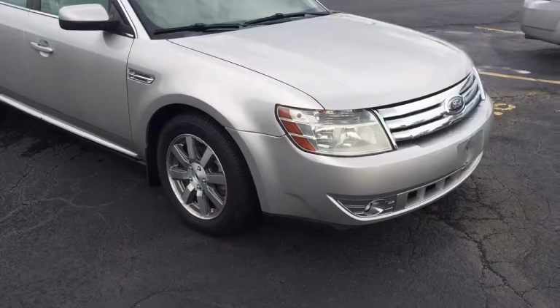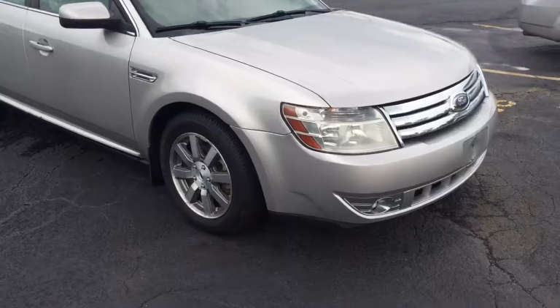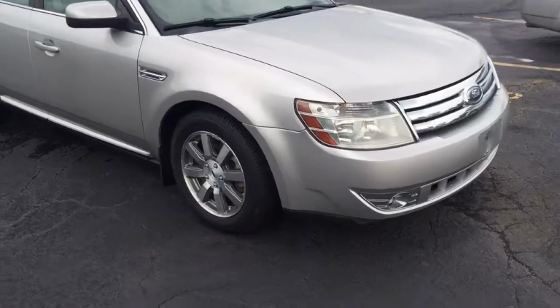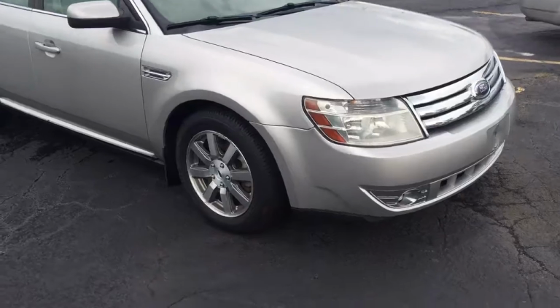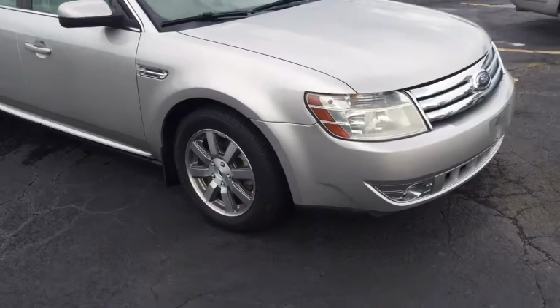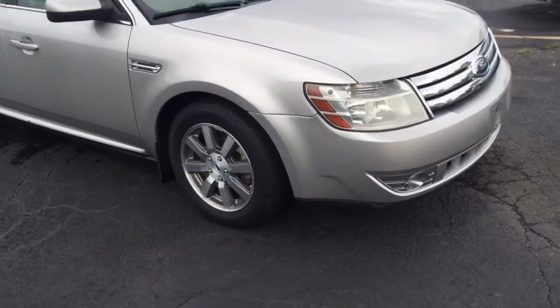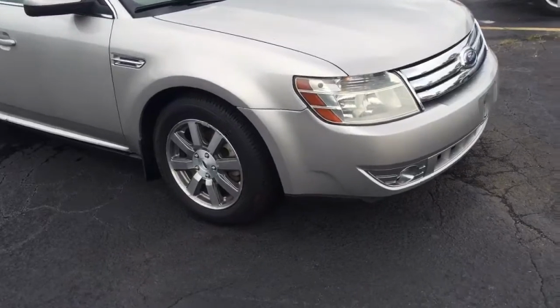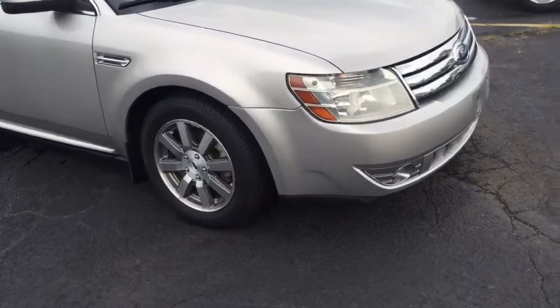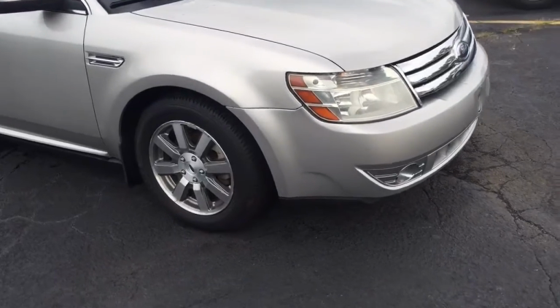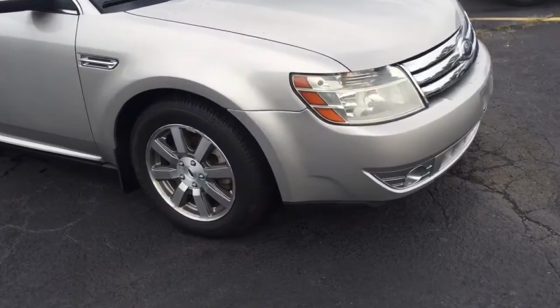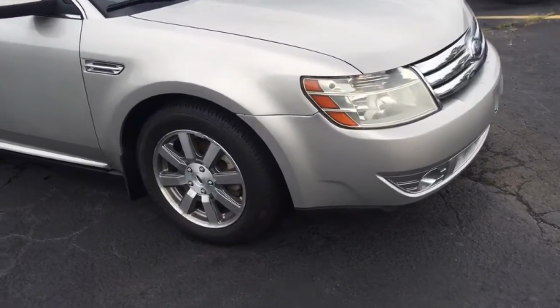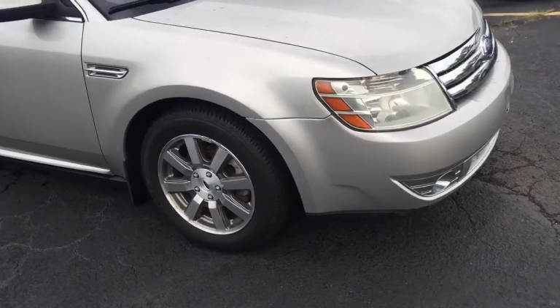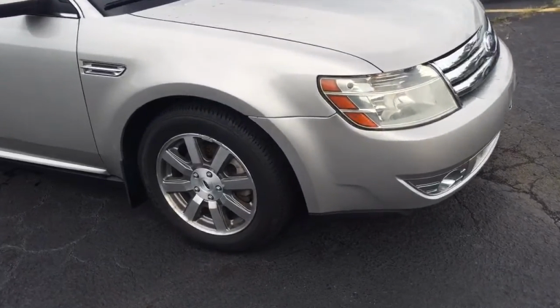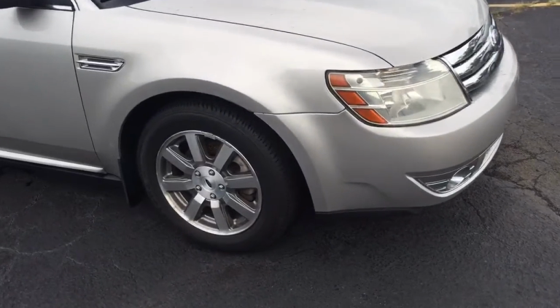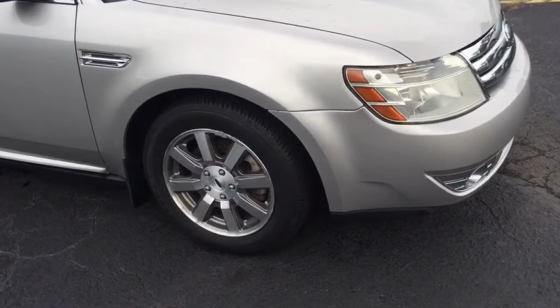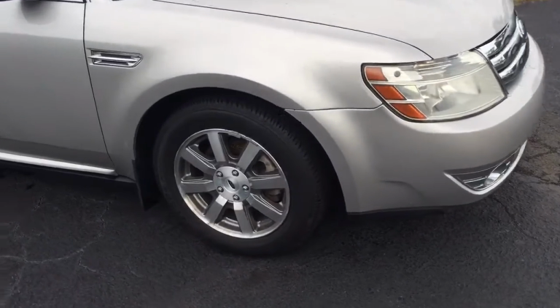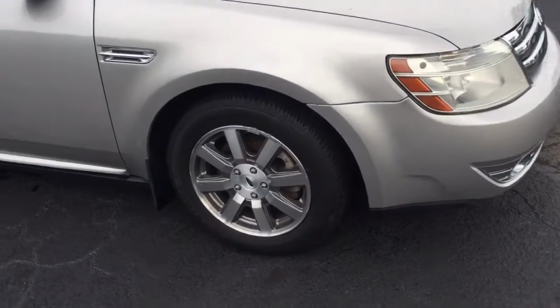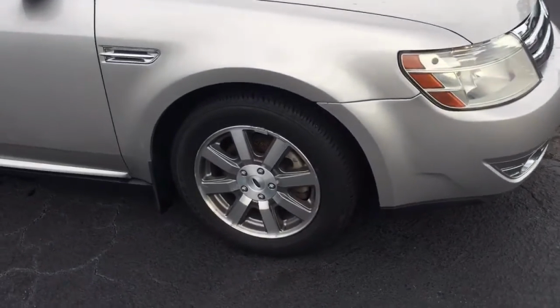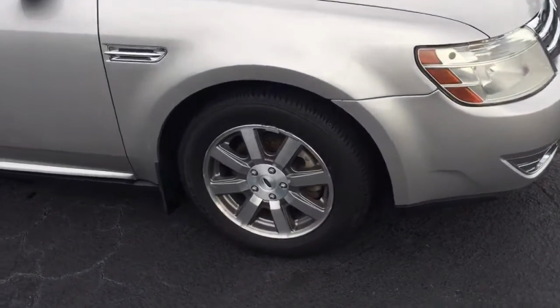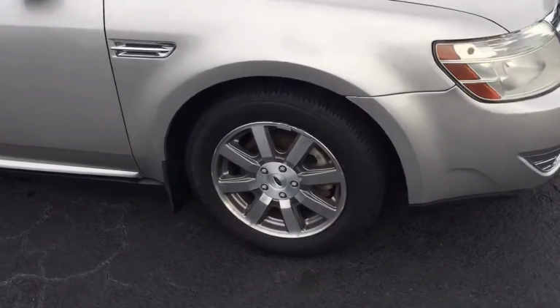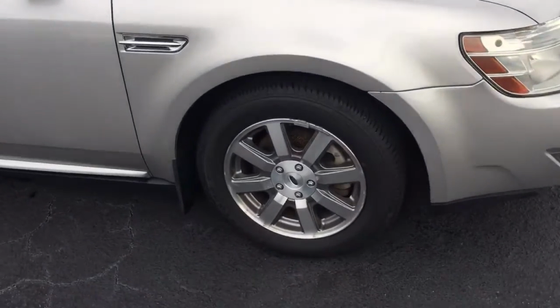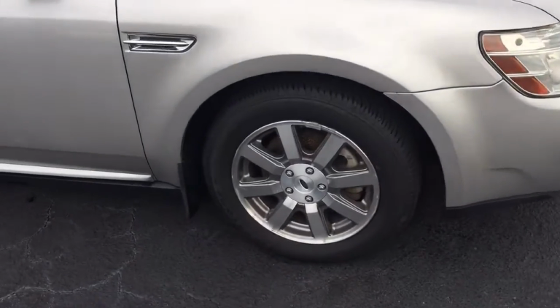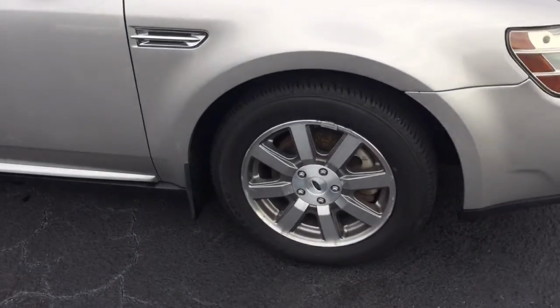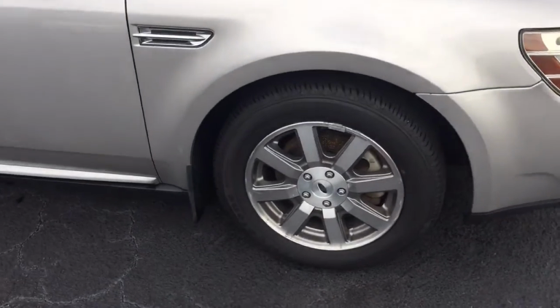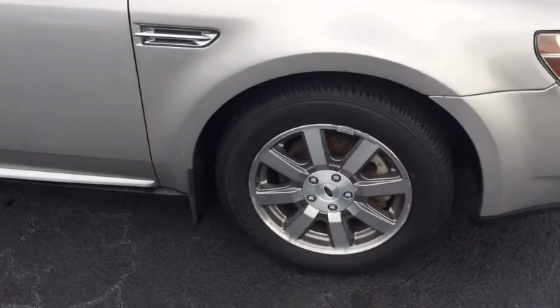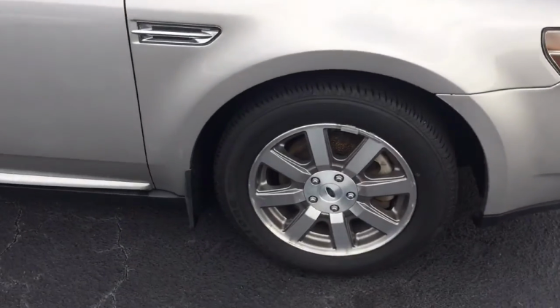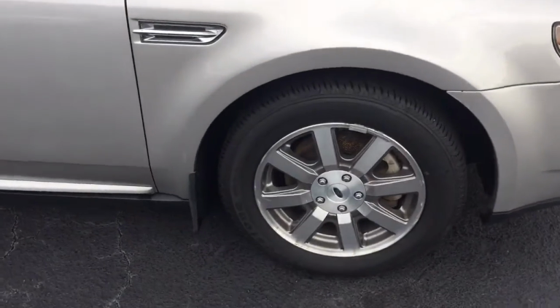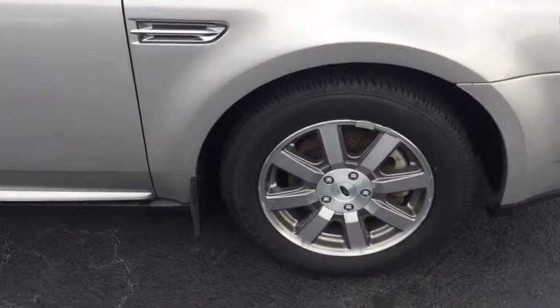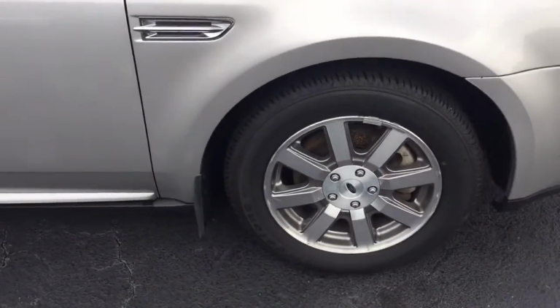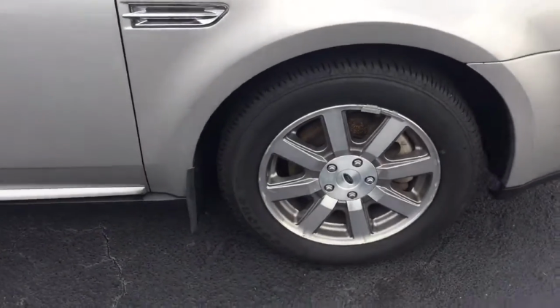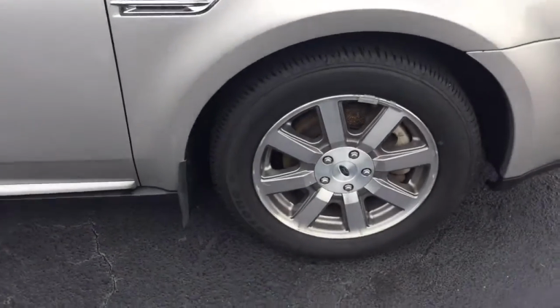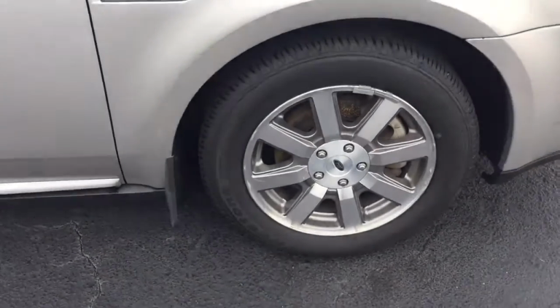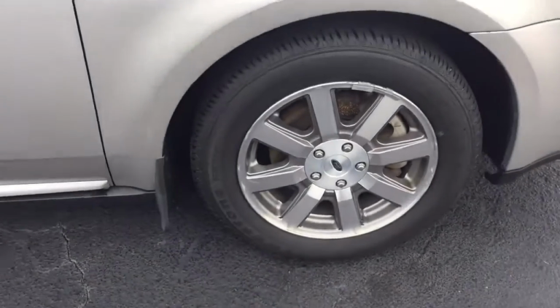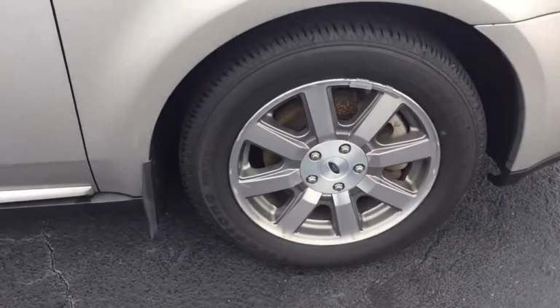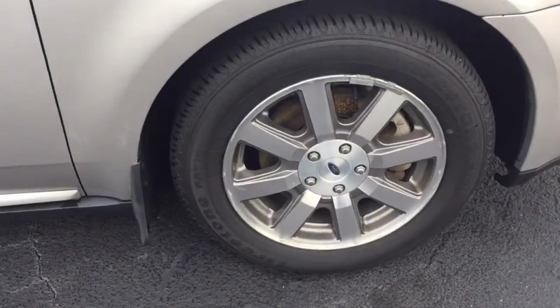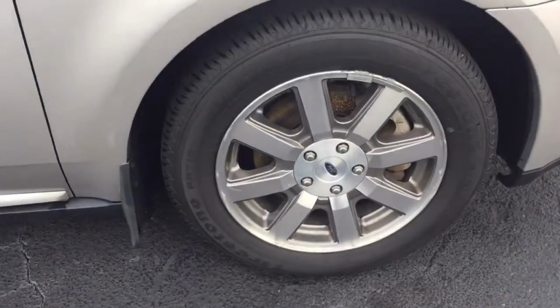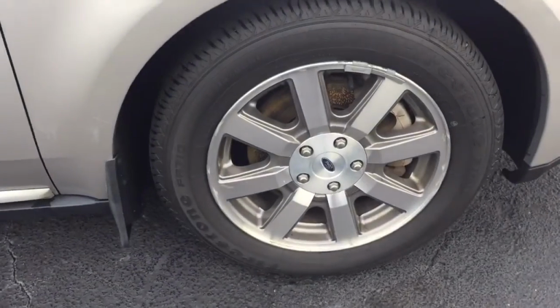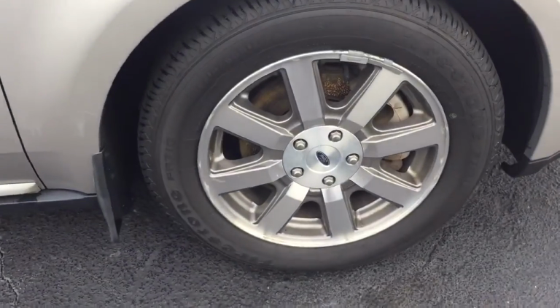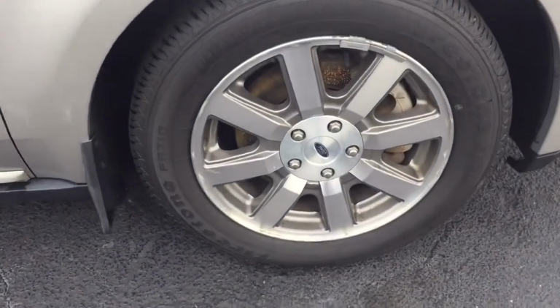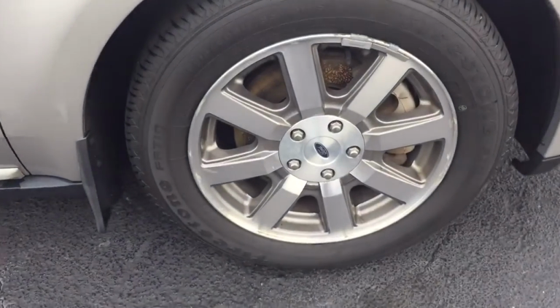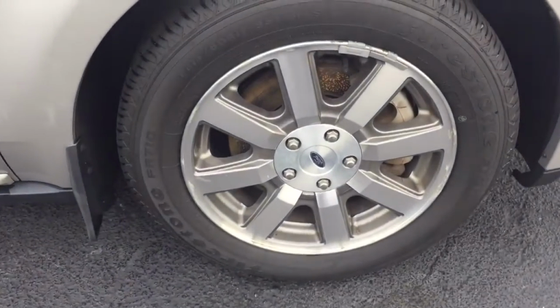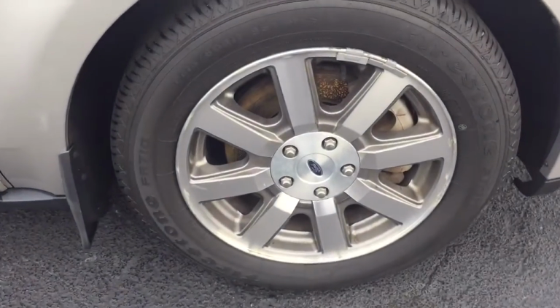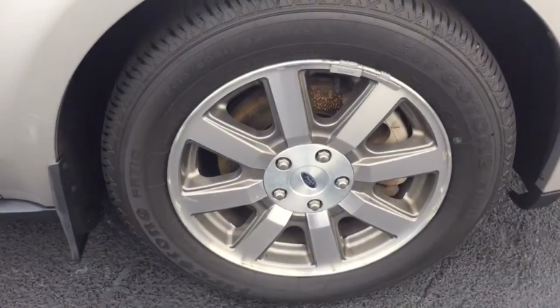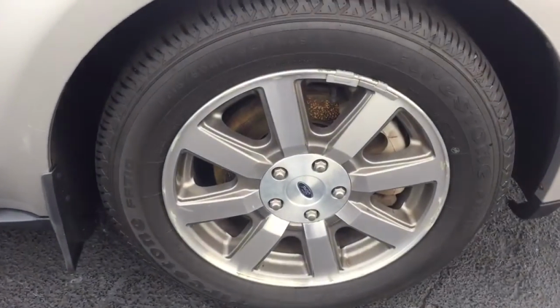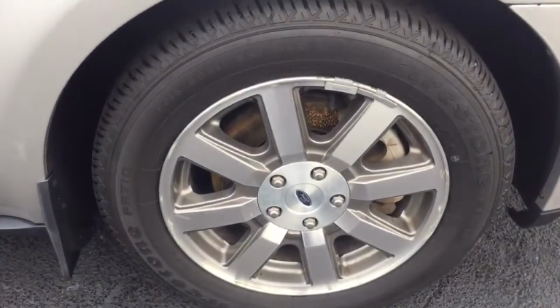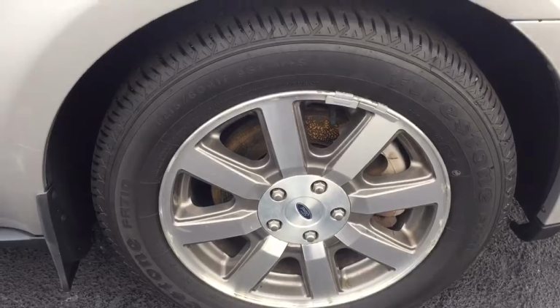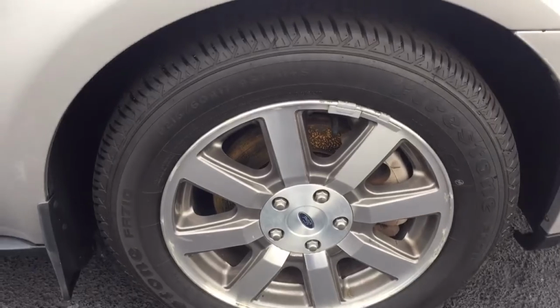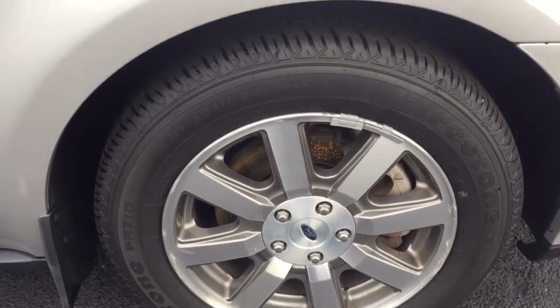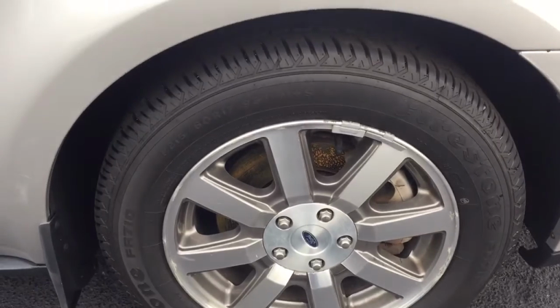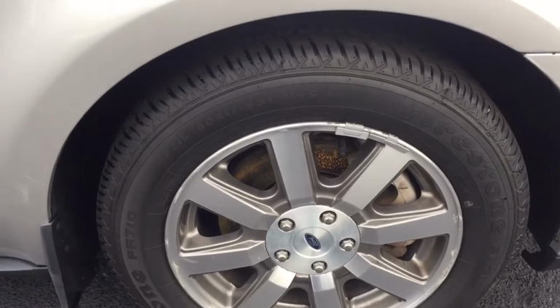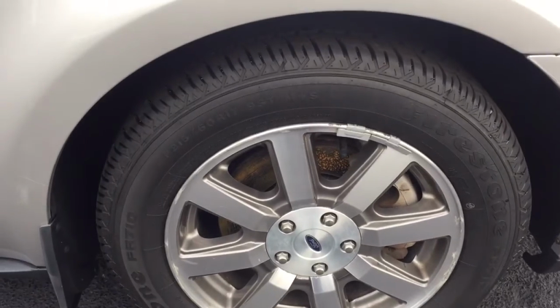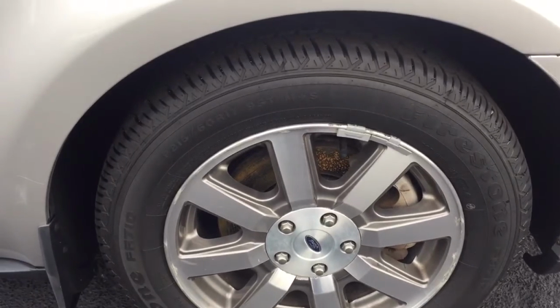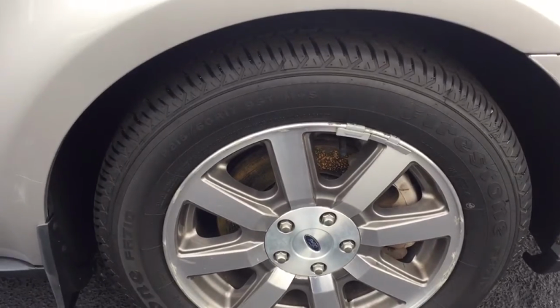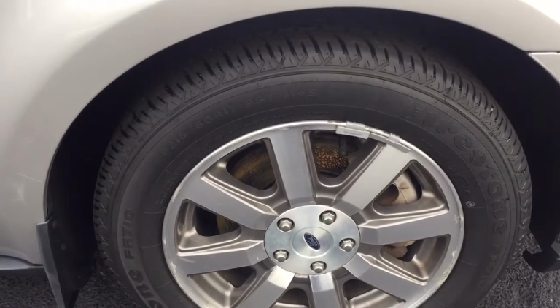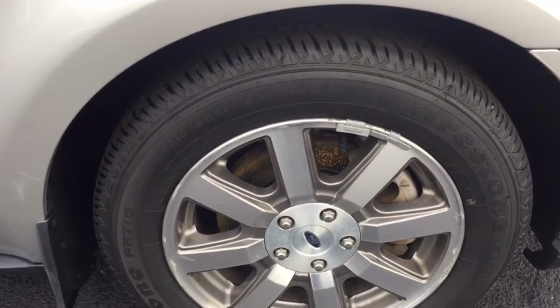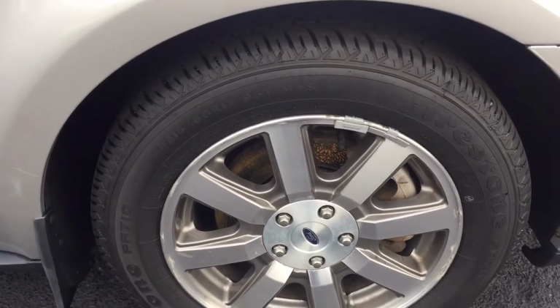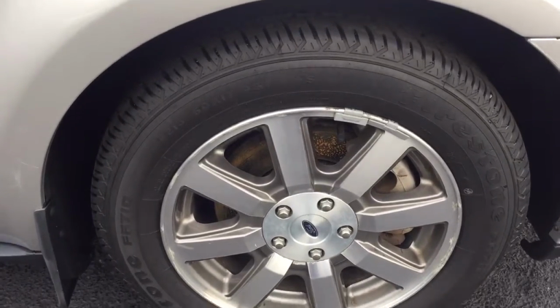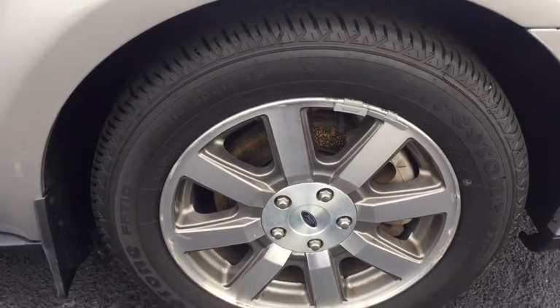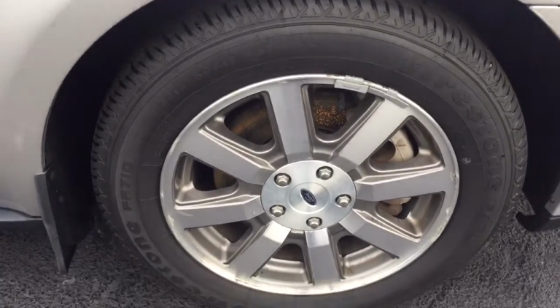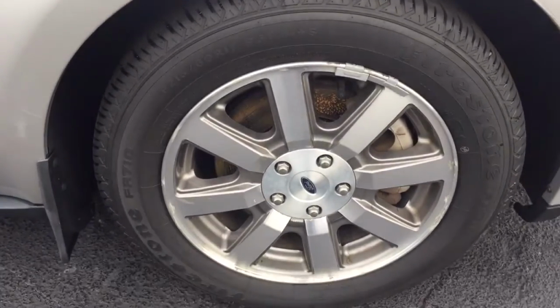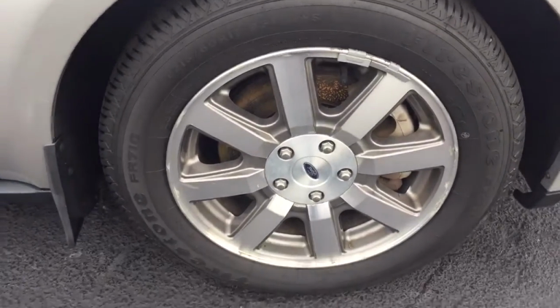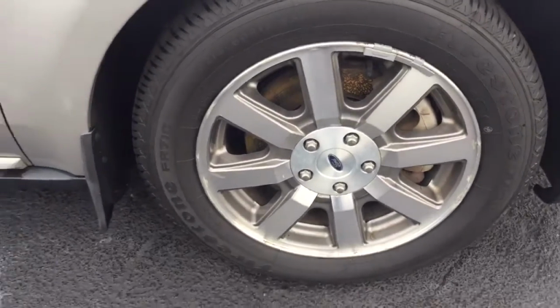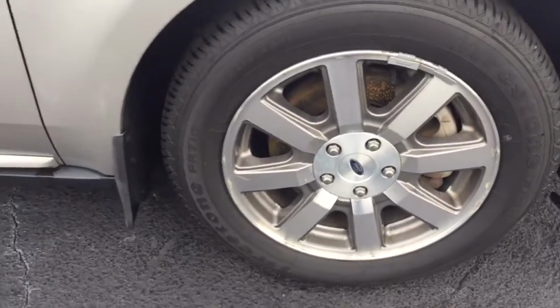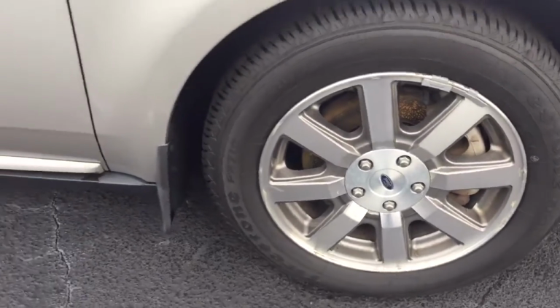Just brought in. We've done the detail on it so far but it hasn't made it up to the front of the lot yet. Tires are brand new.